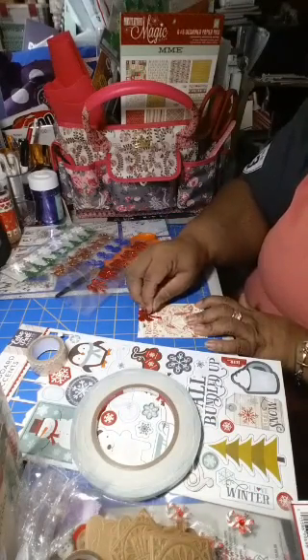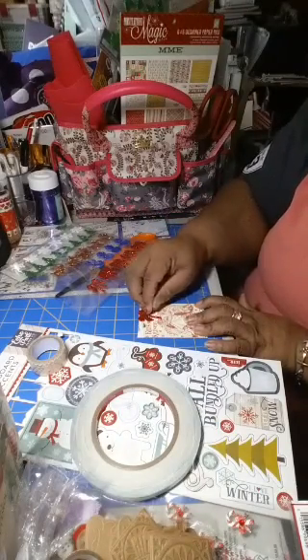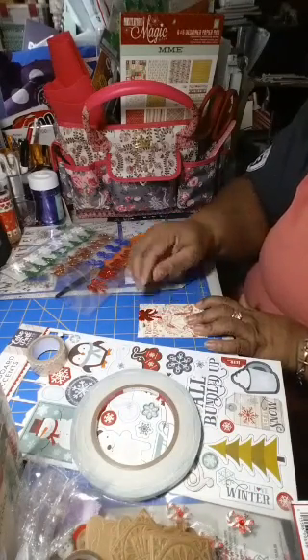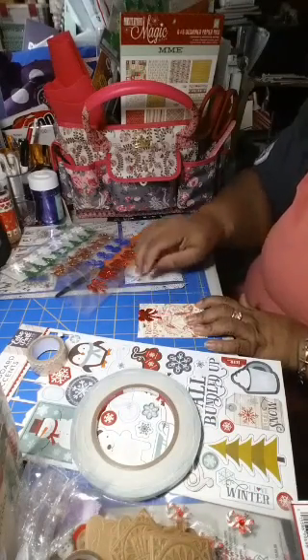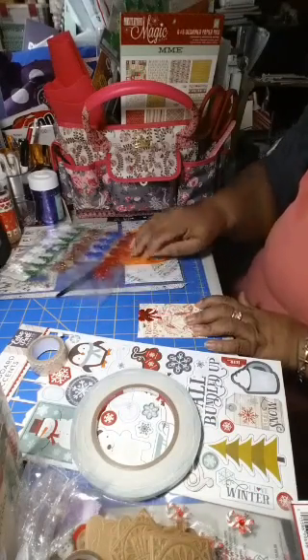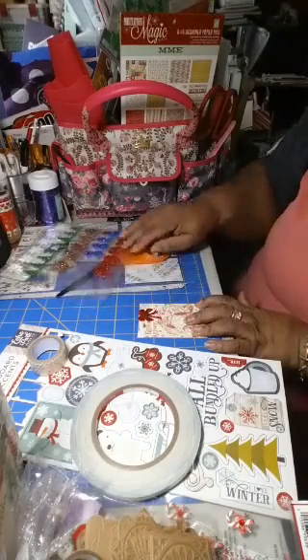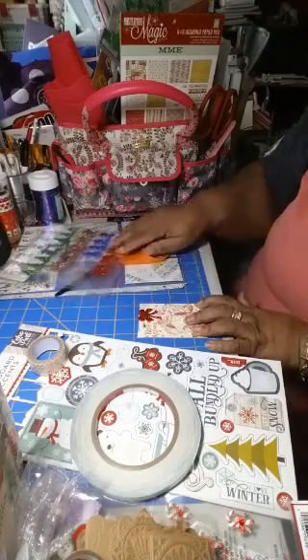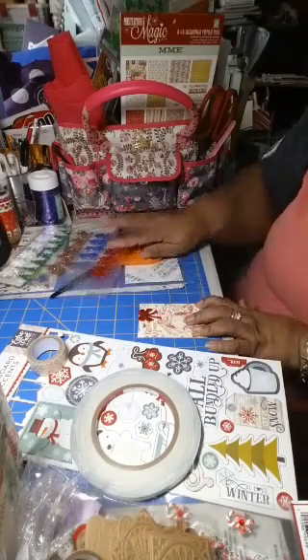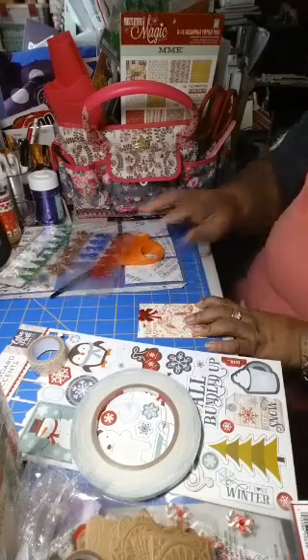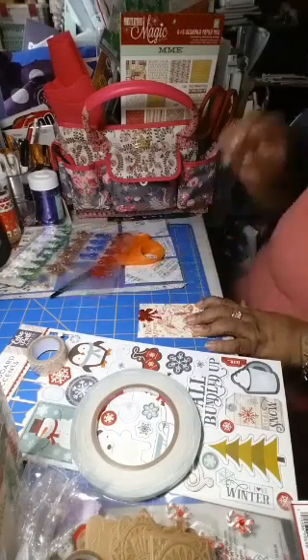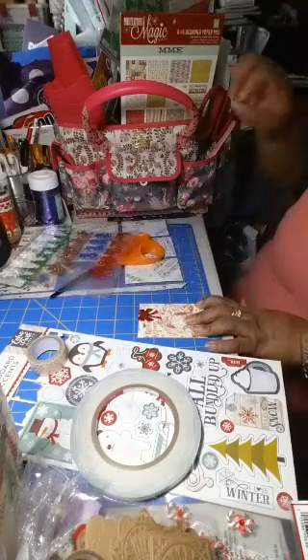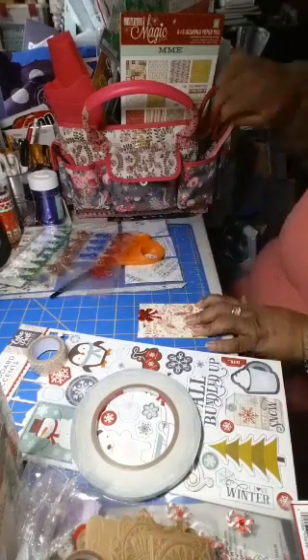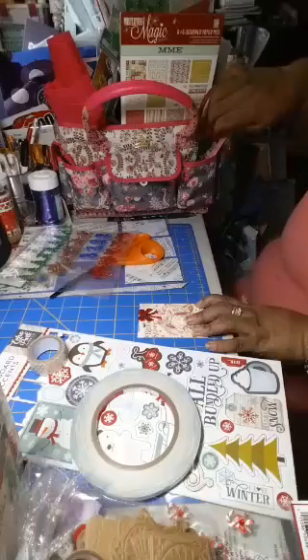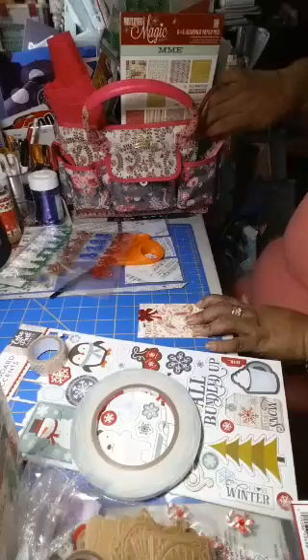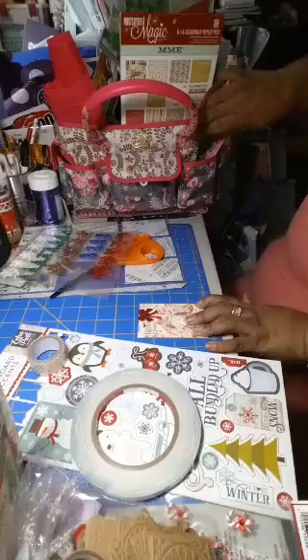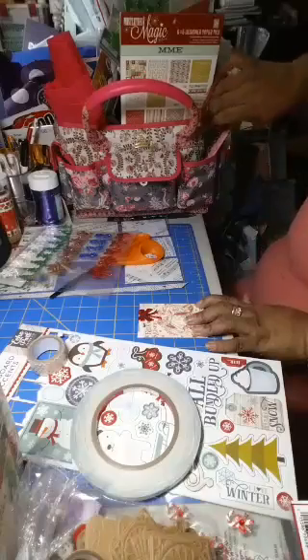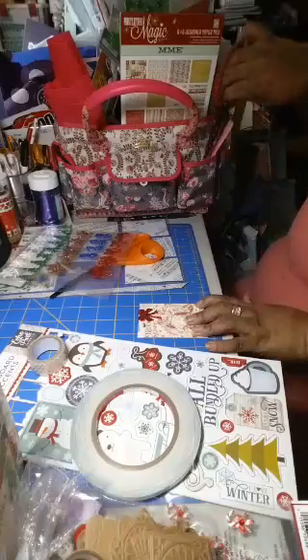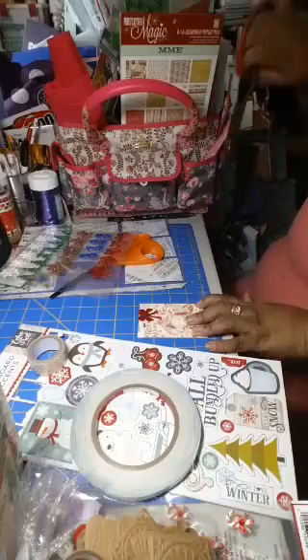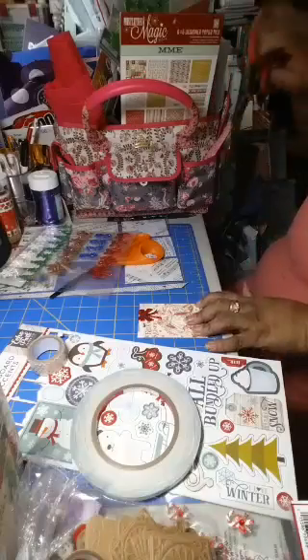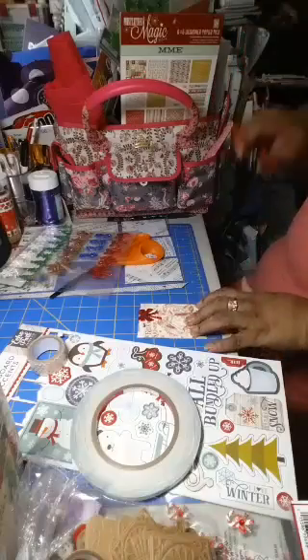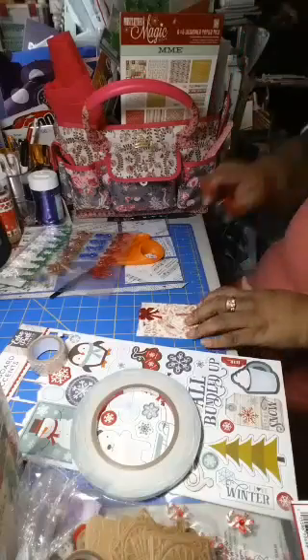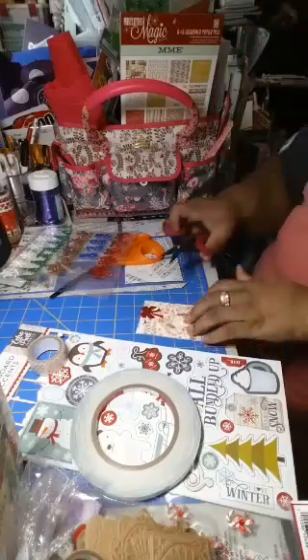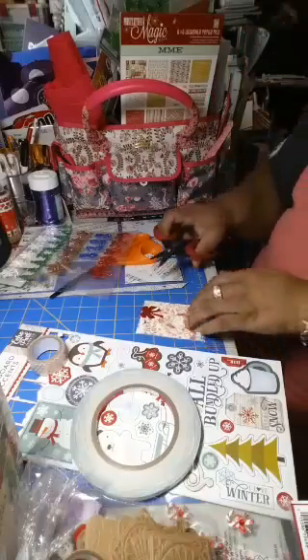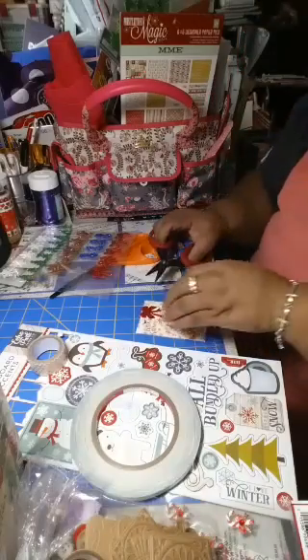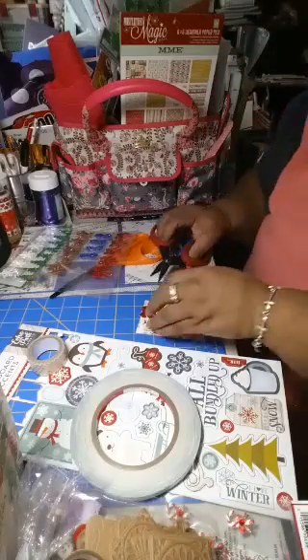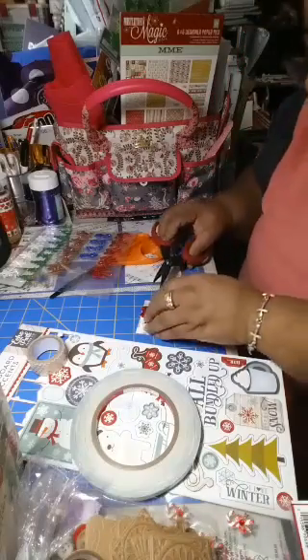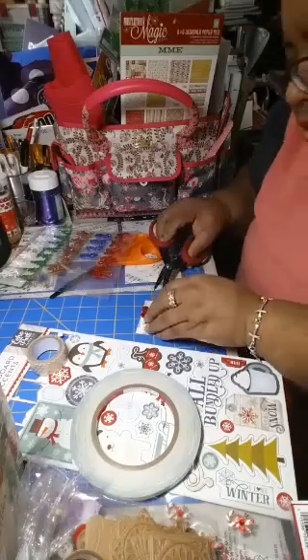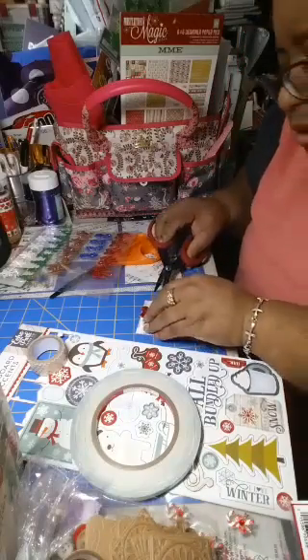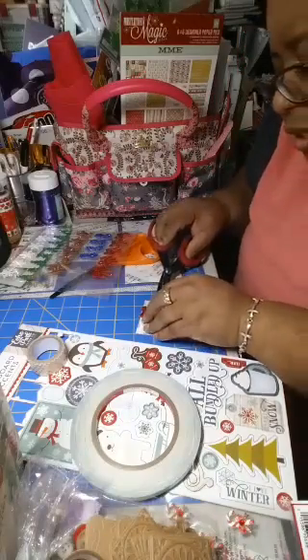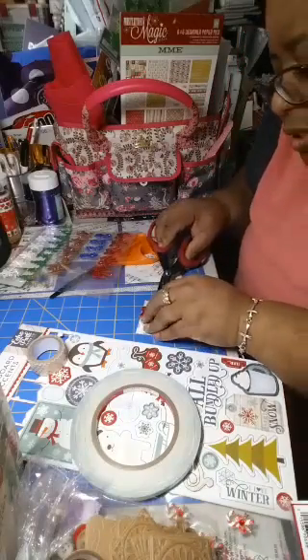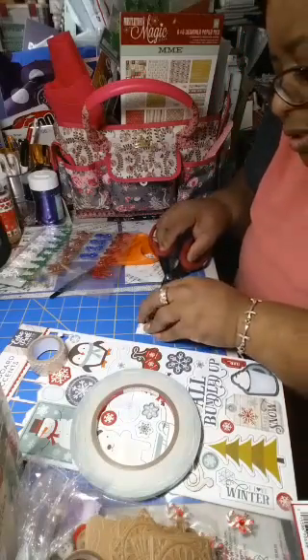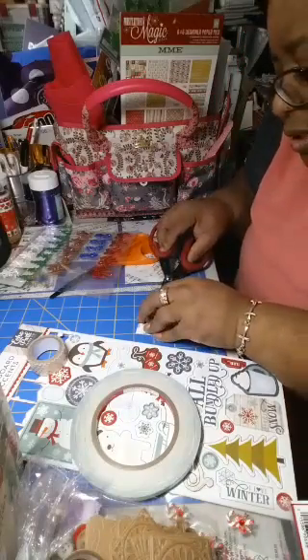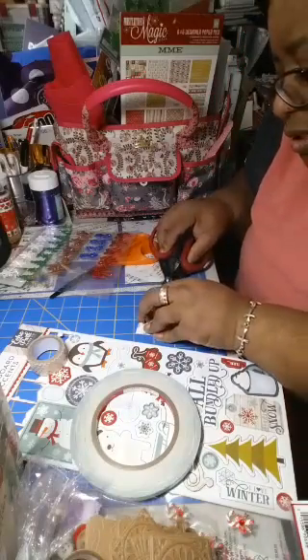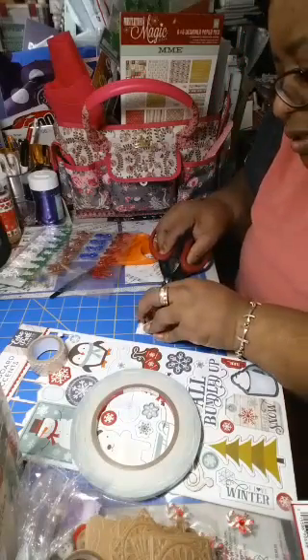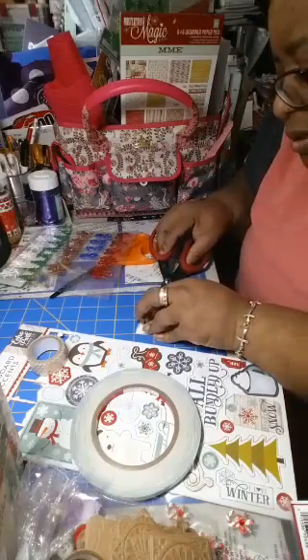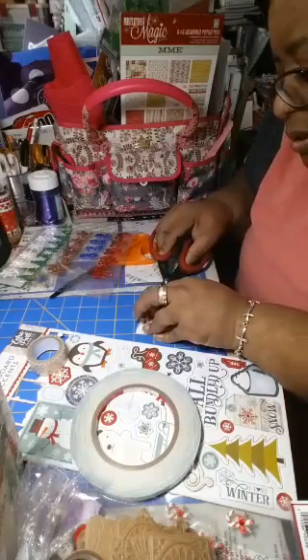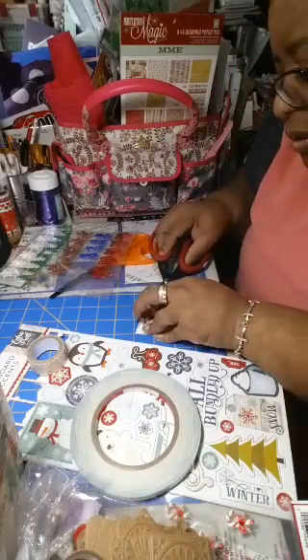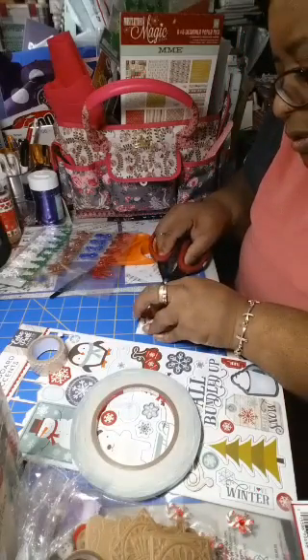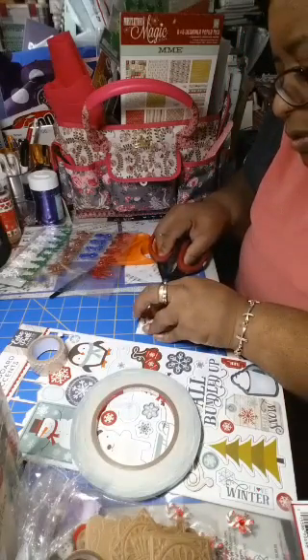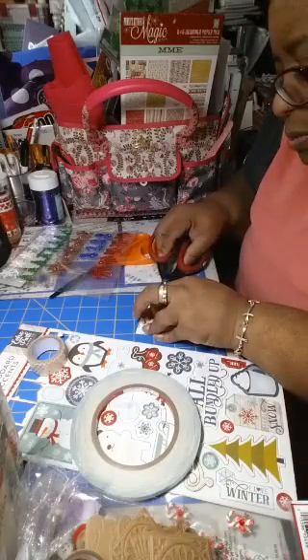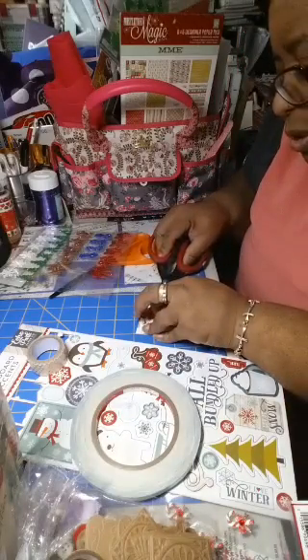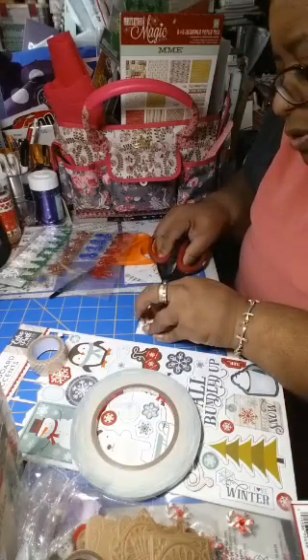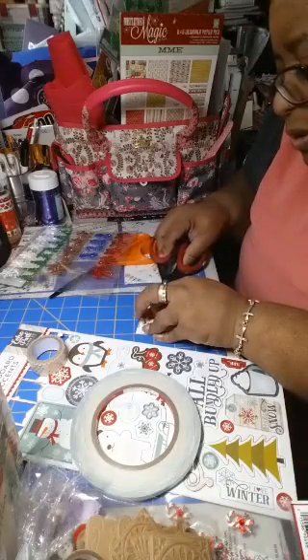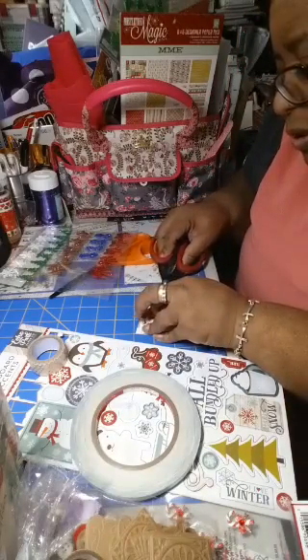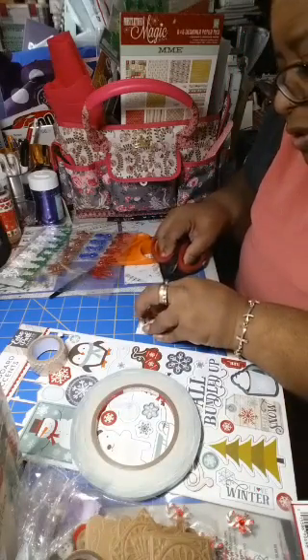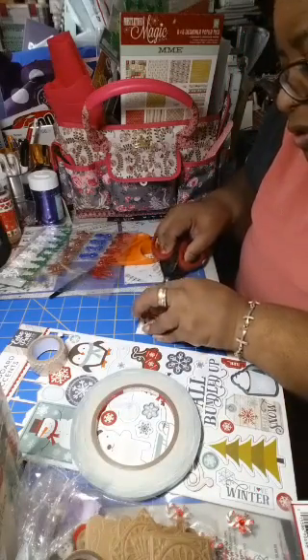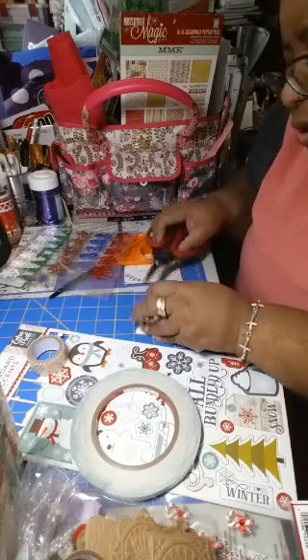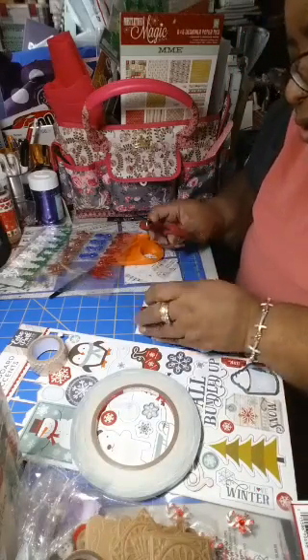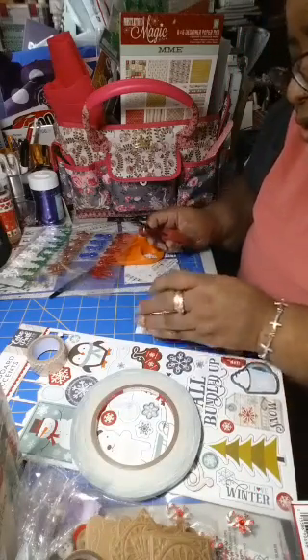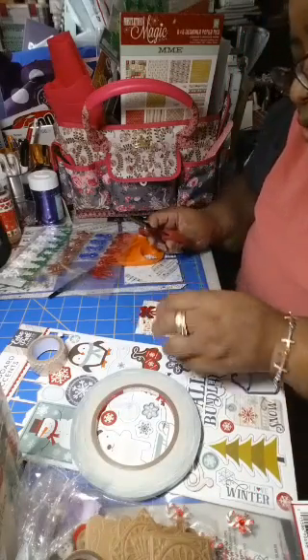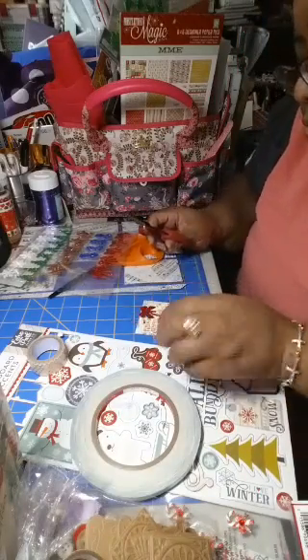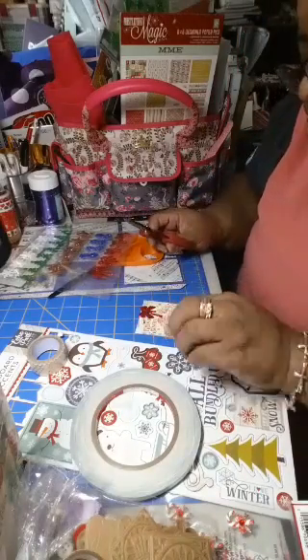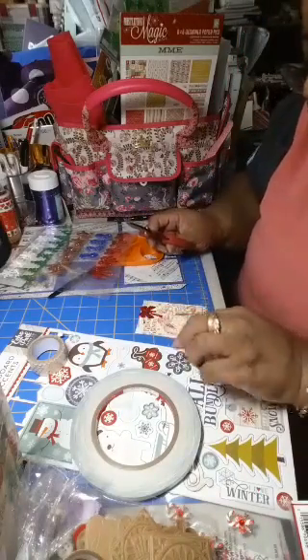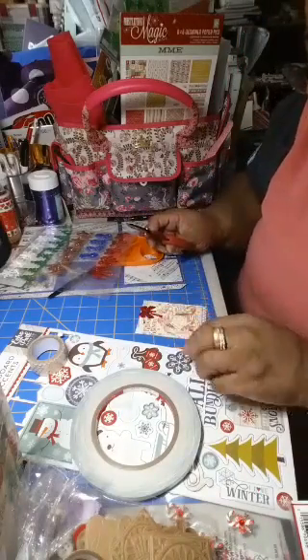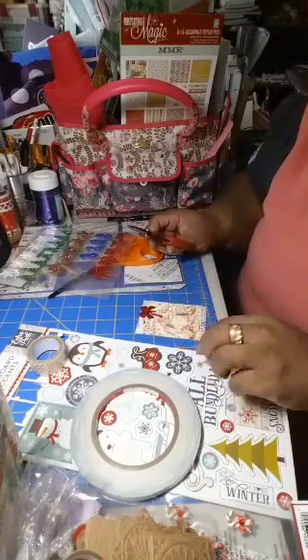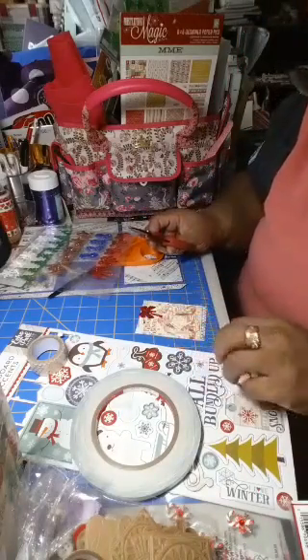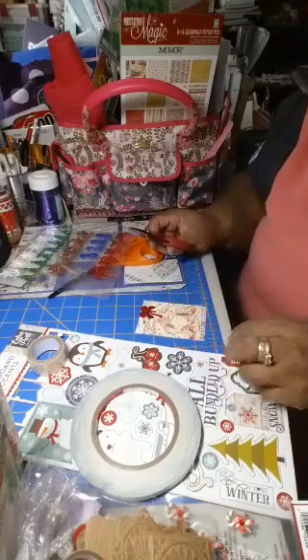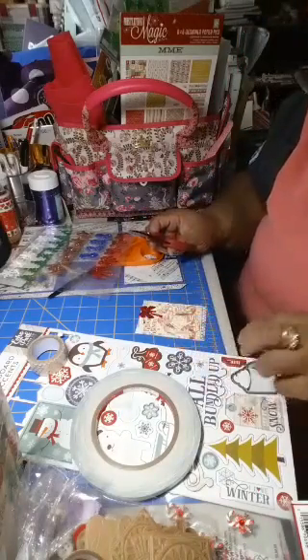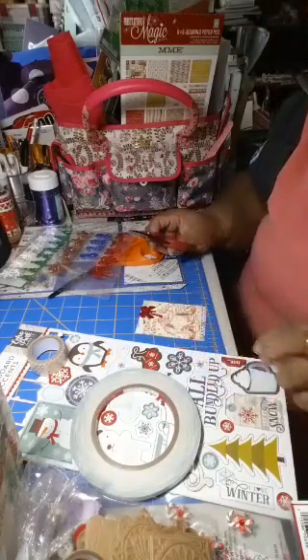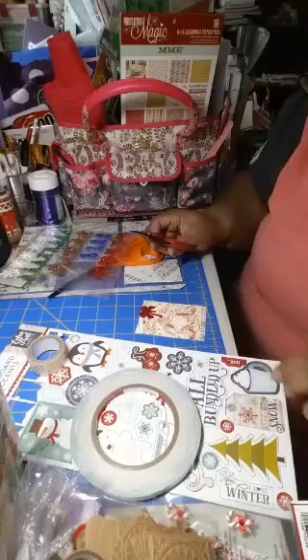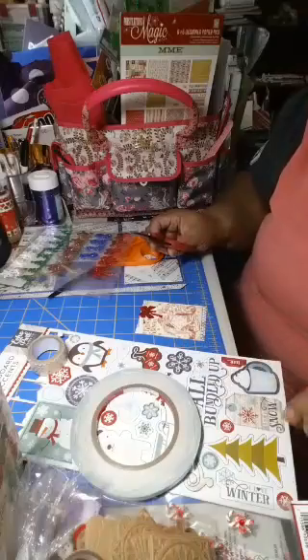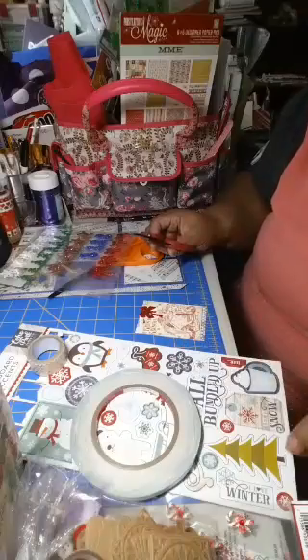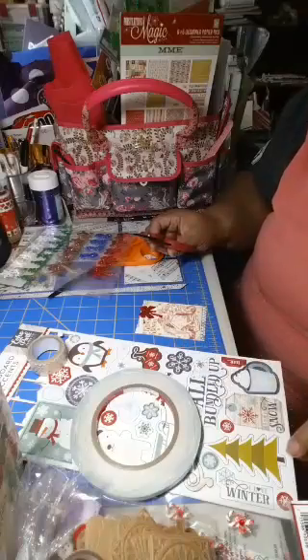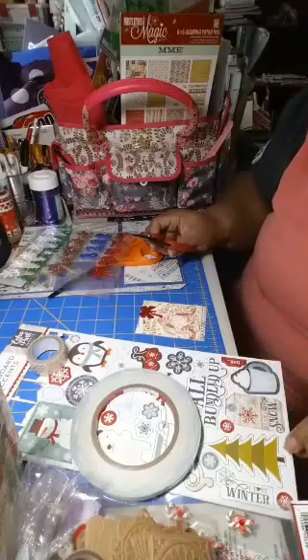That one went right on his face there, so I've got to trim that up. The tail on this bow is a little long, so we gotta trim it back a little bit.